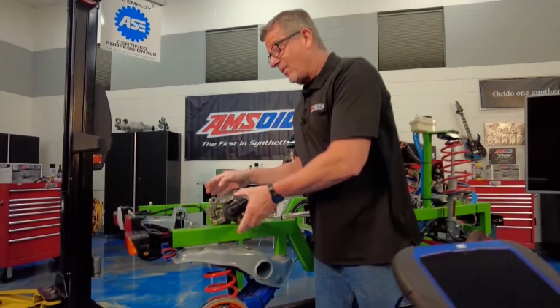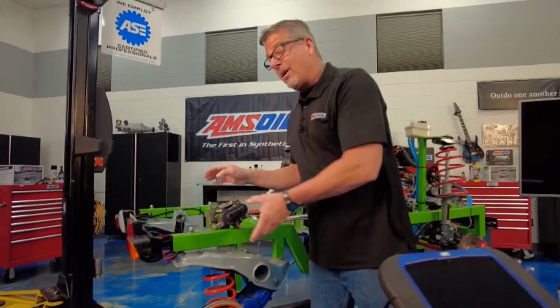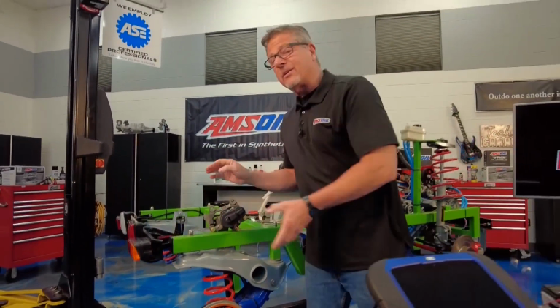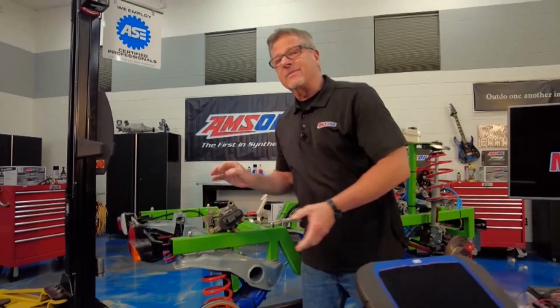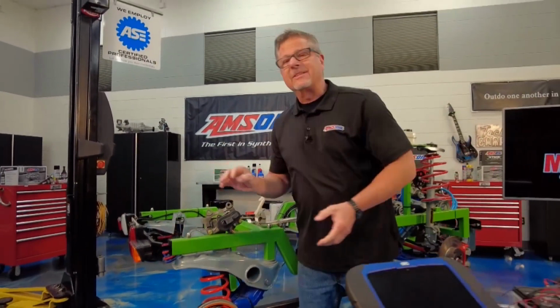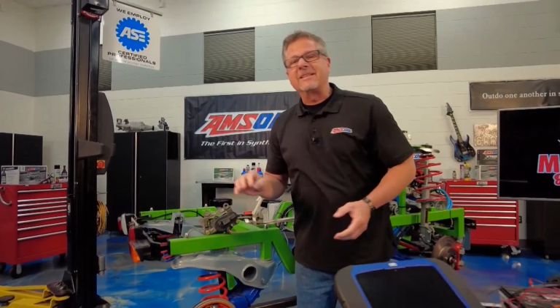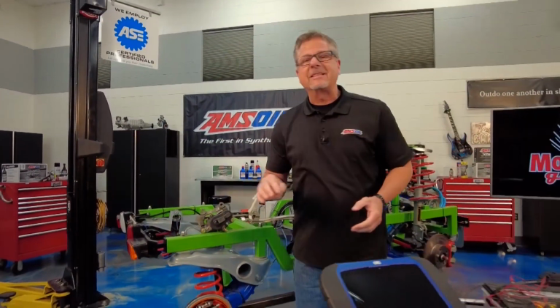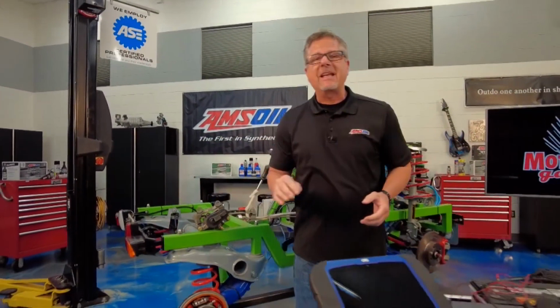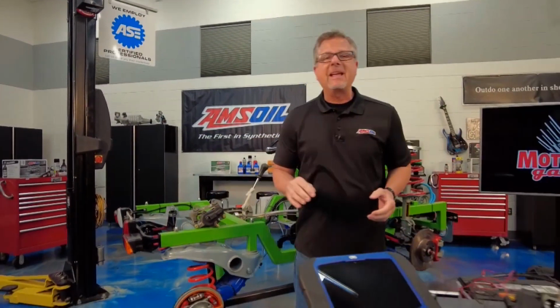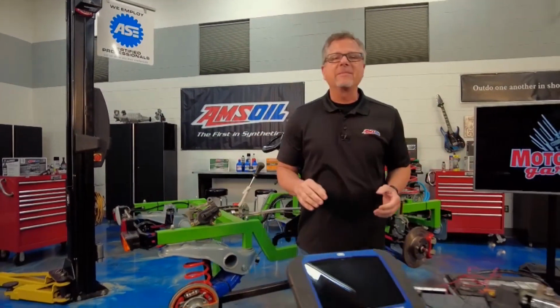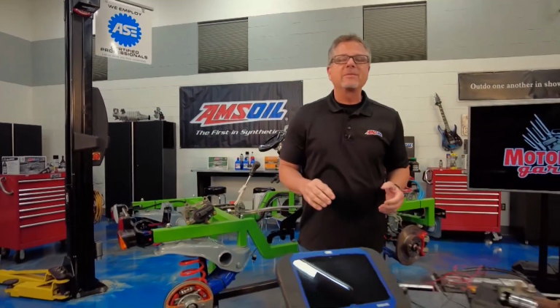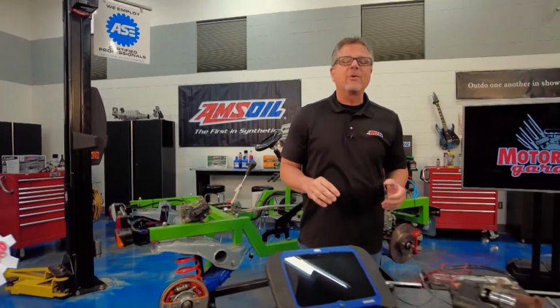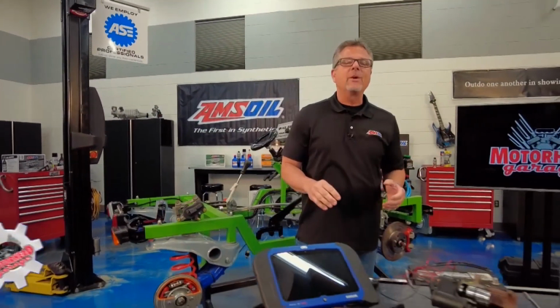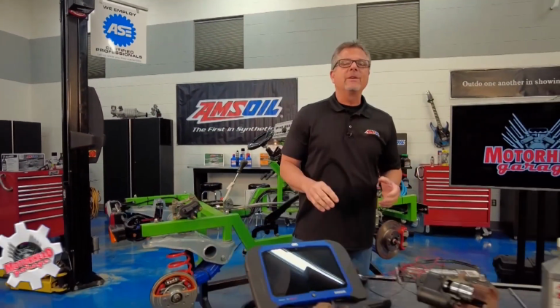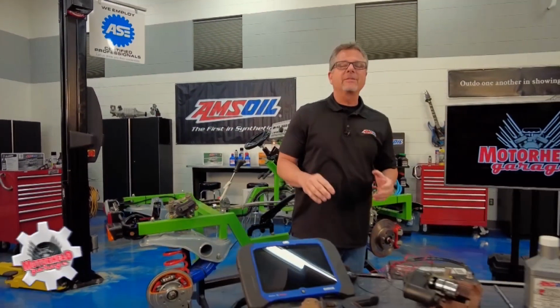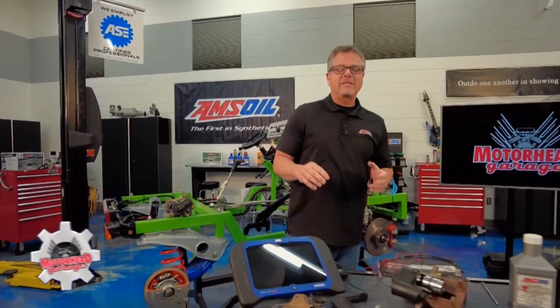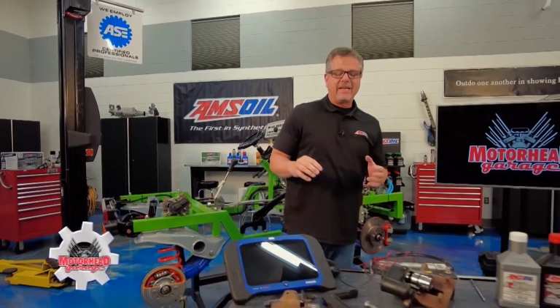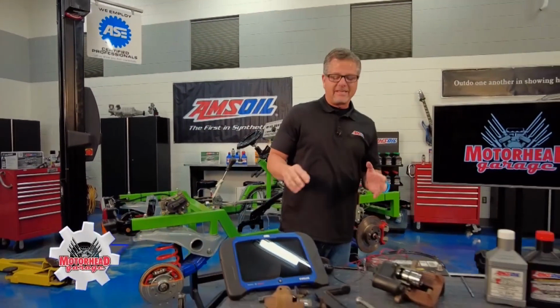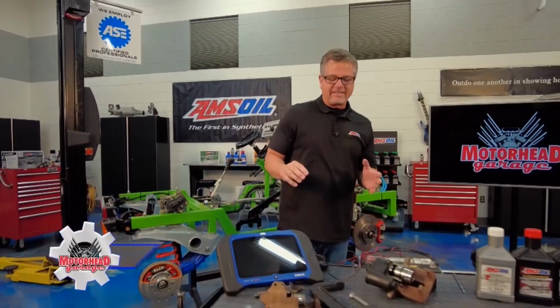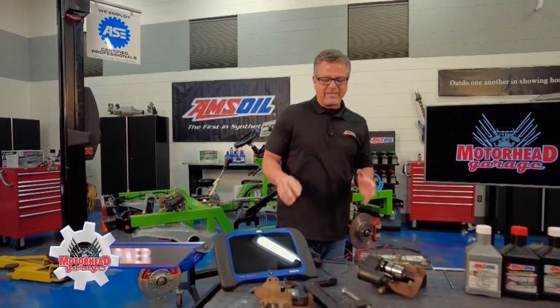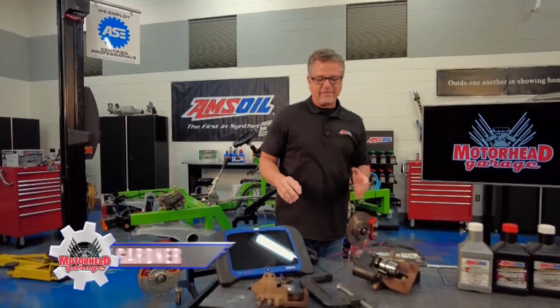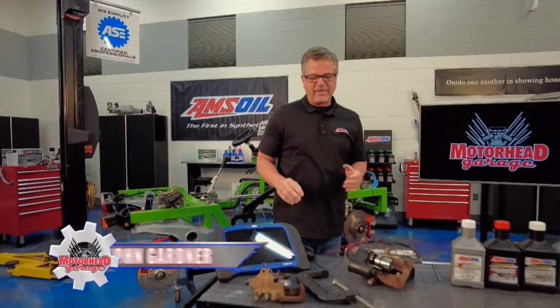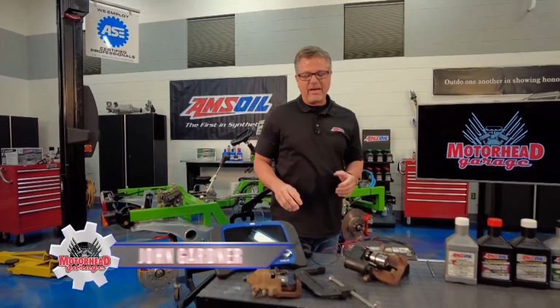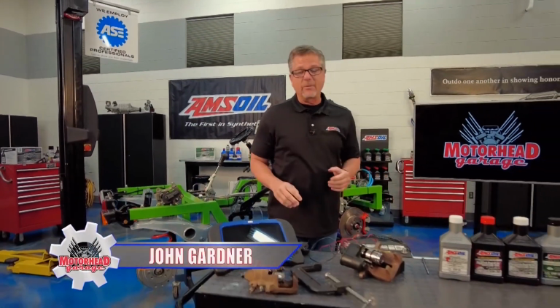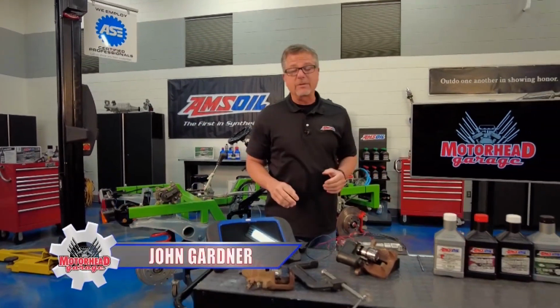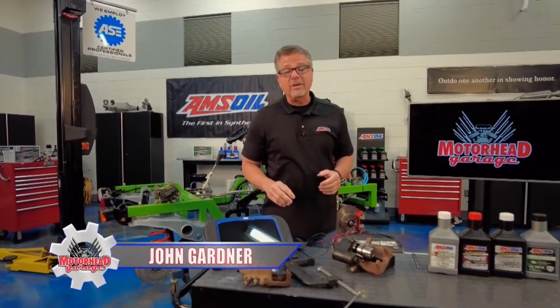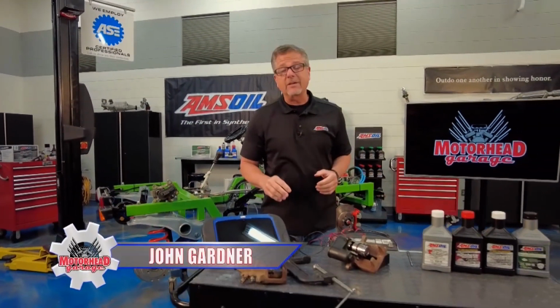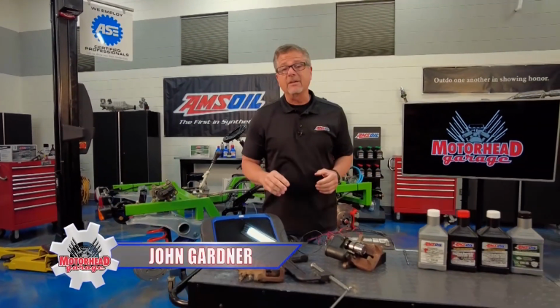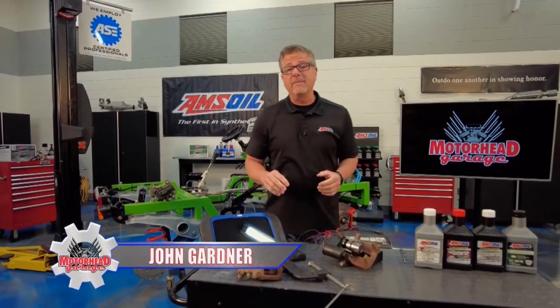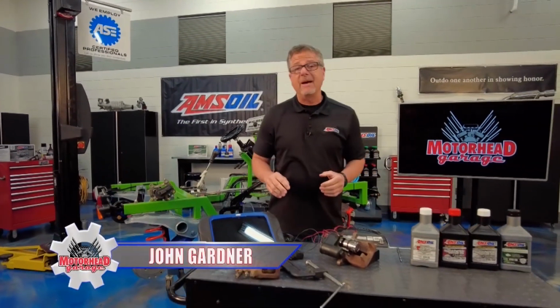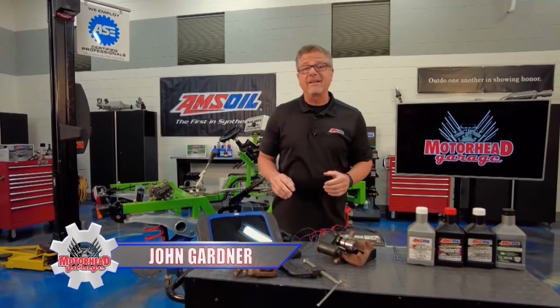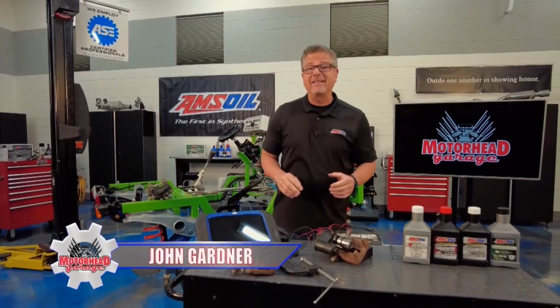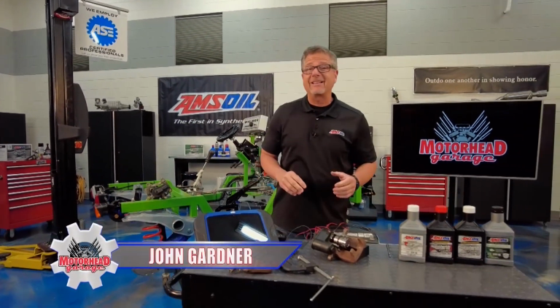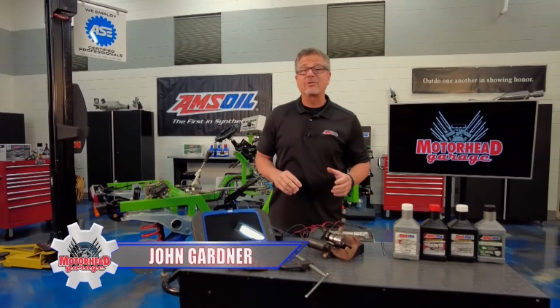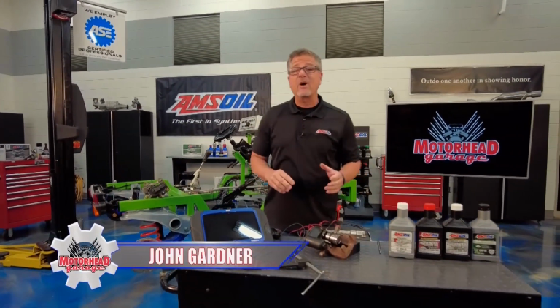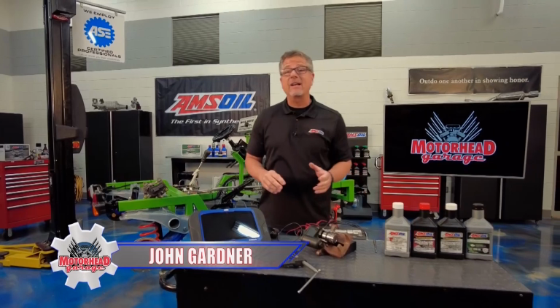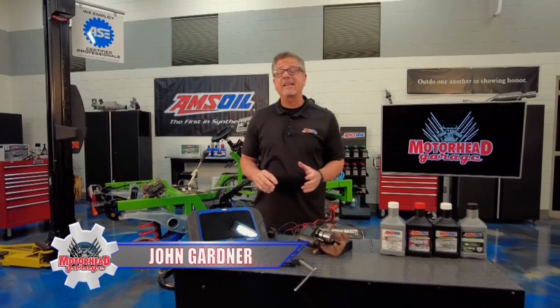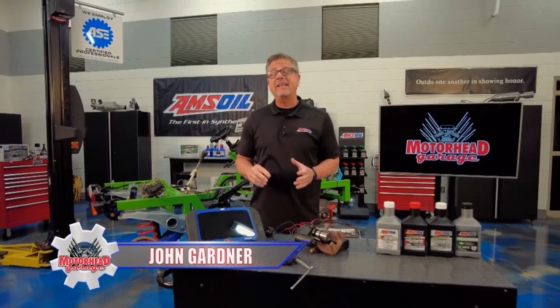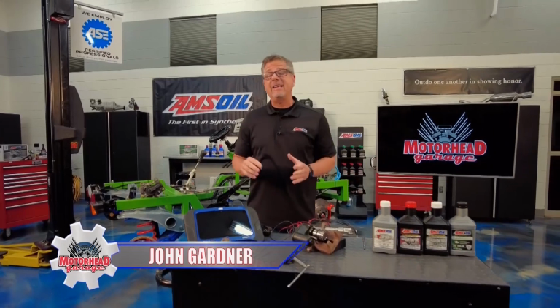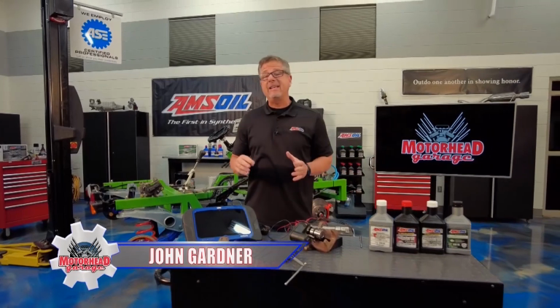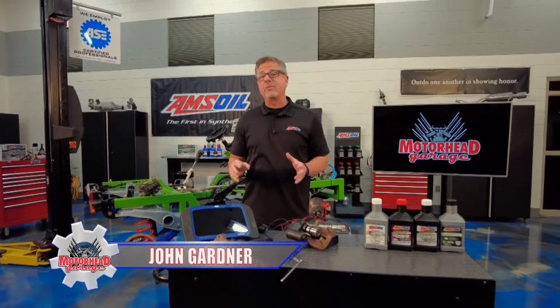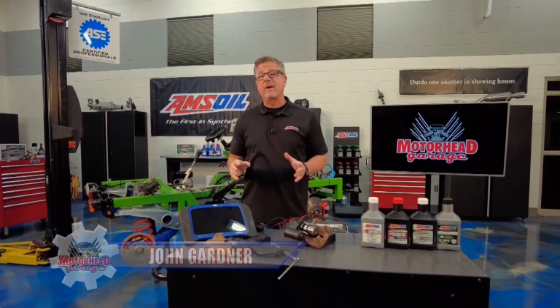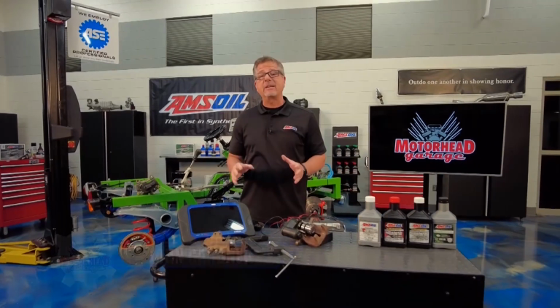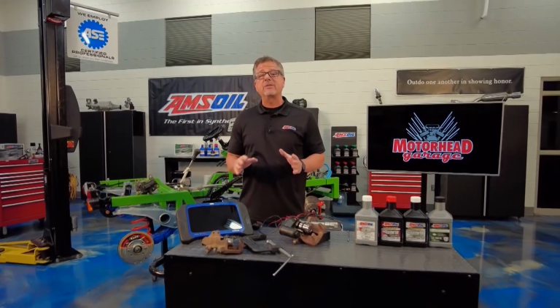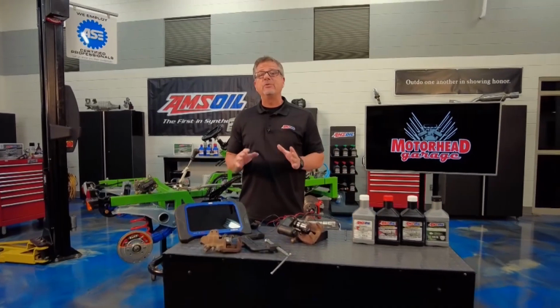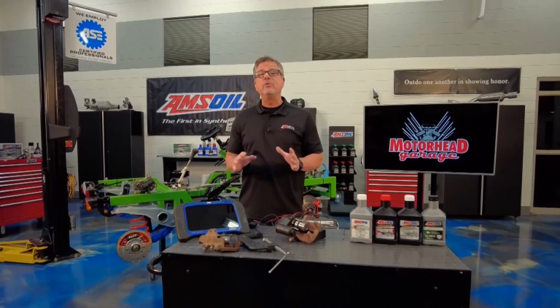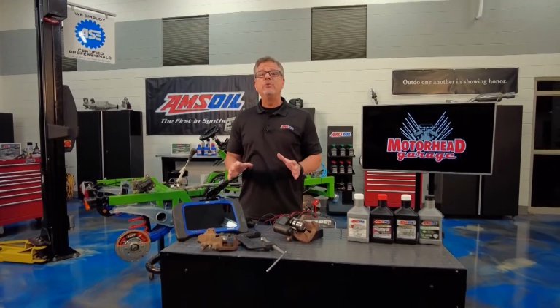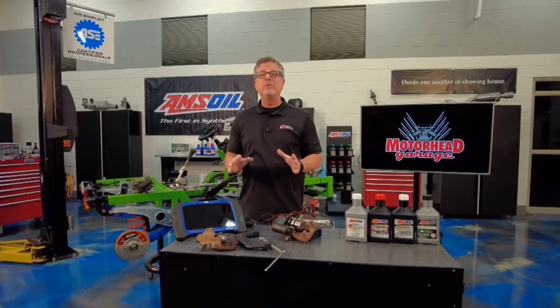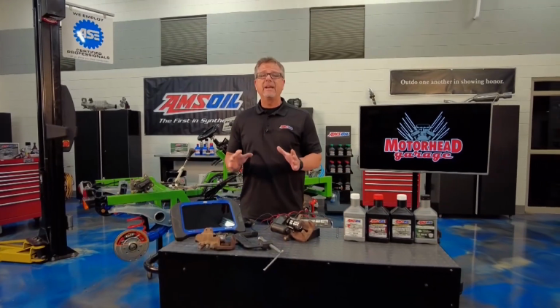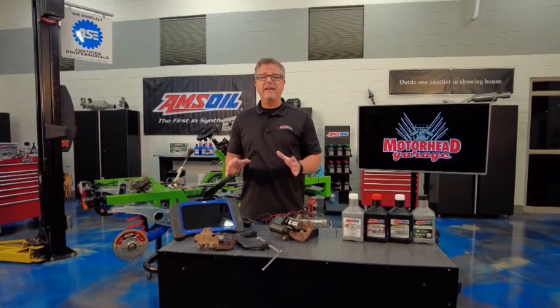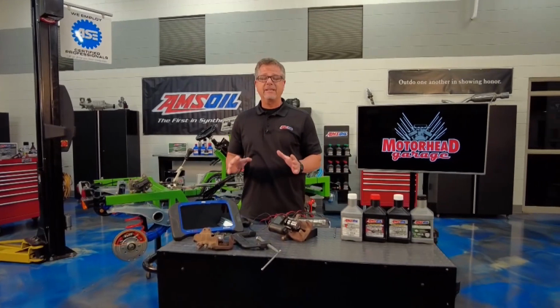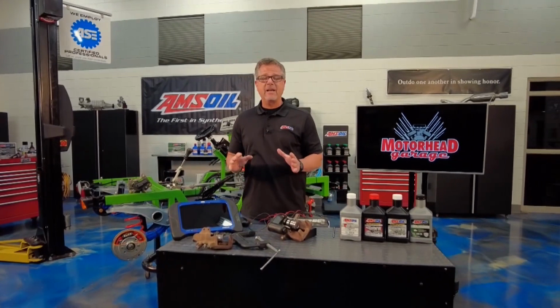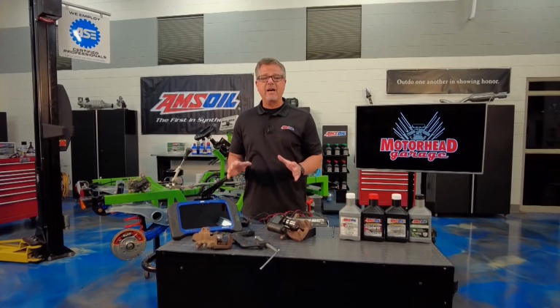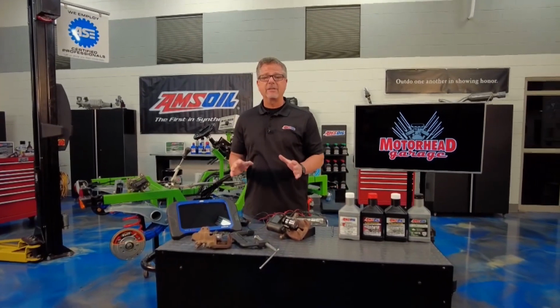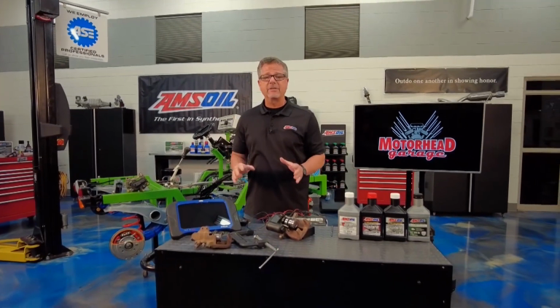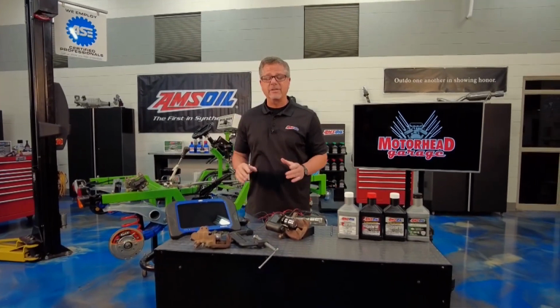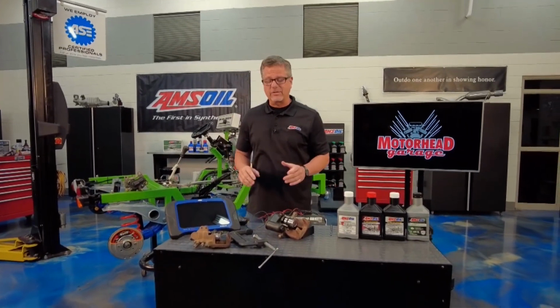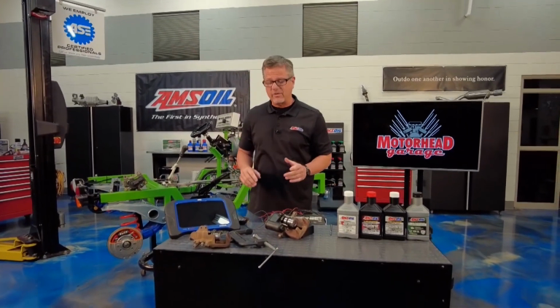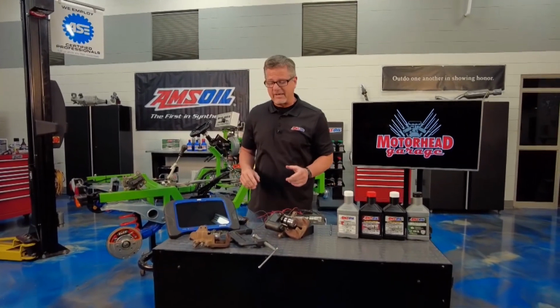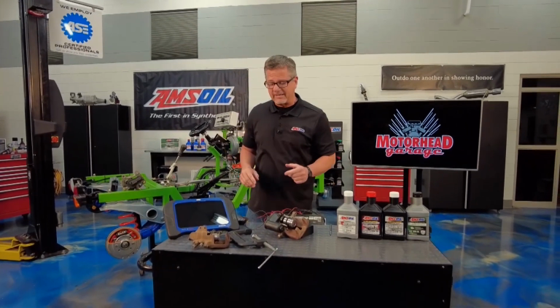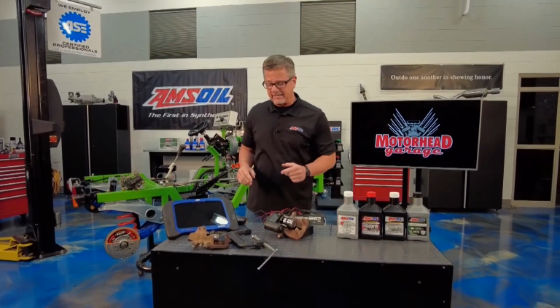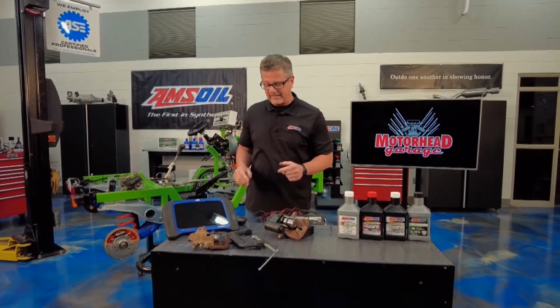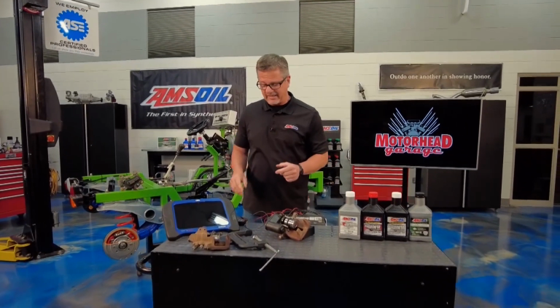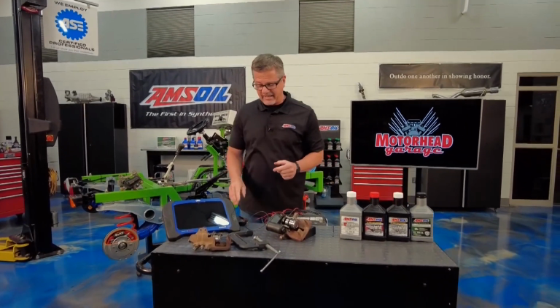Welcome to this AMSOIL tech tip. We're talking about electronic e-brakes — new technology, crazy stuff.